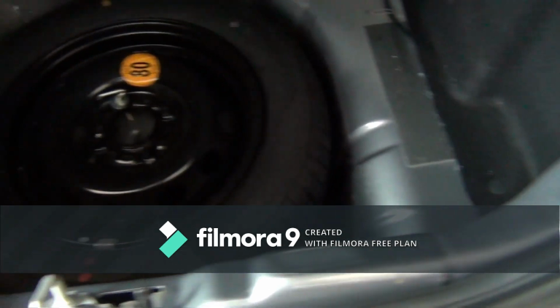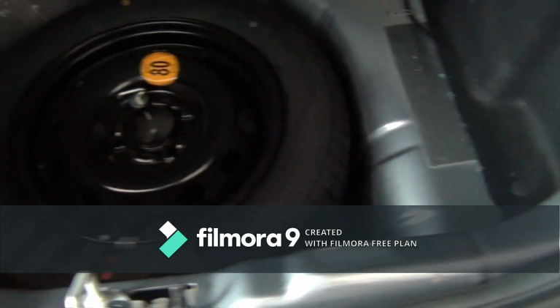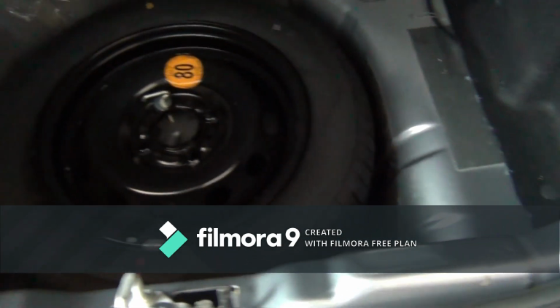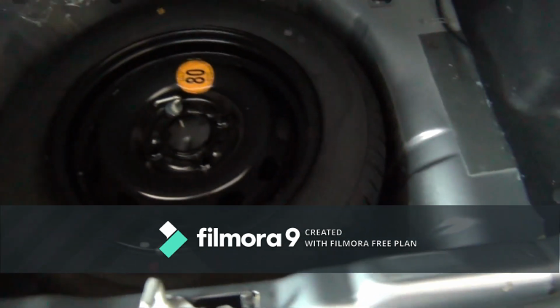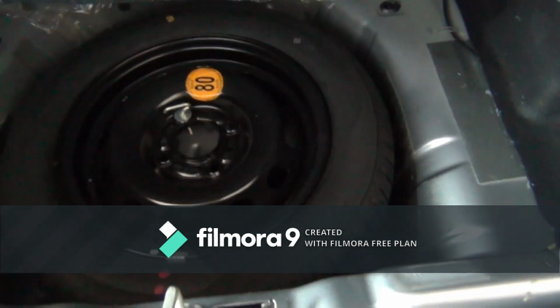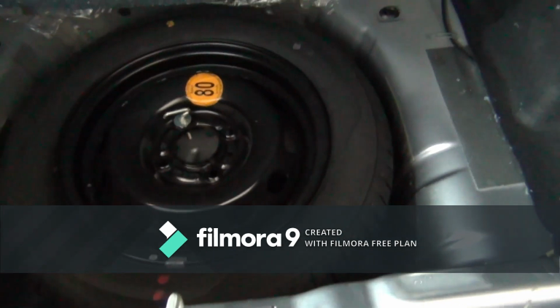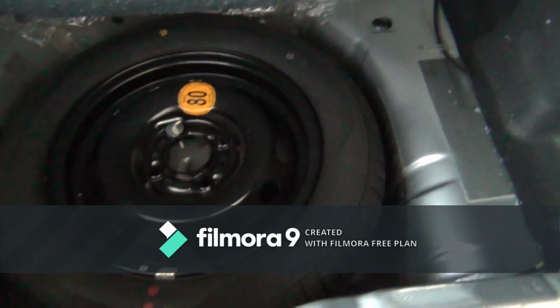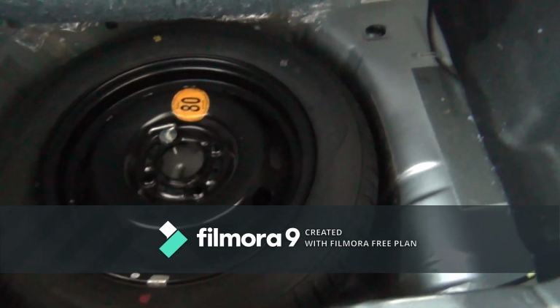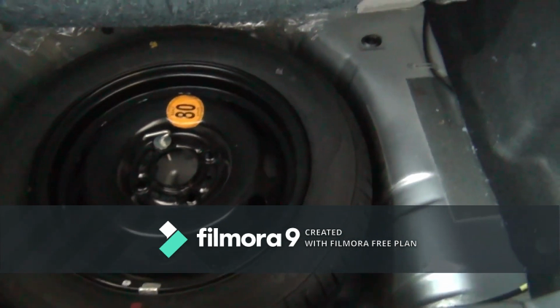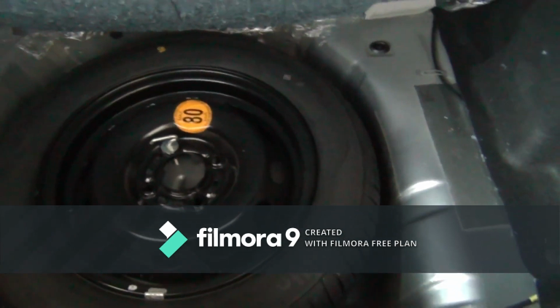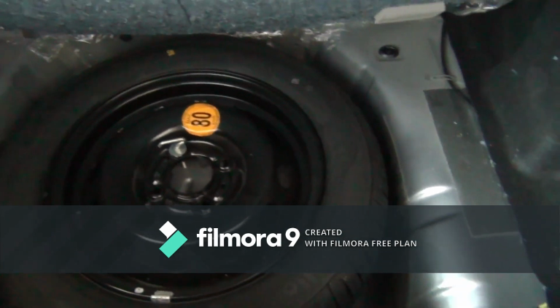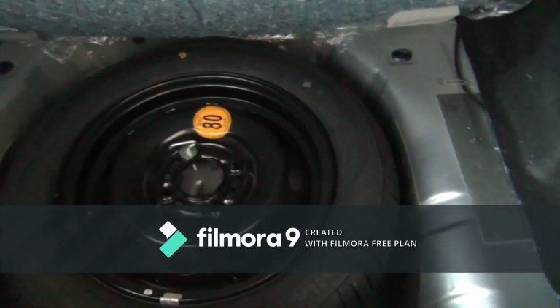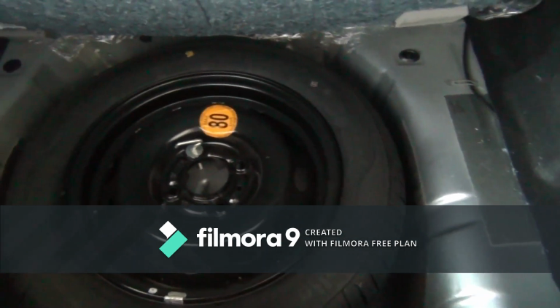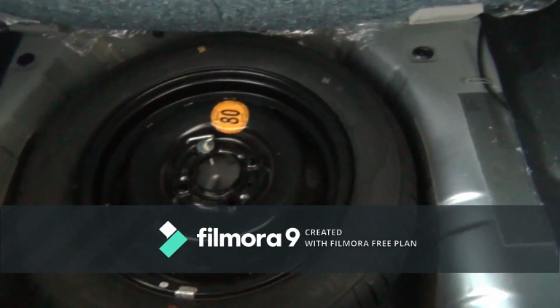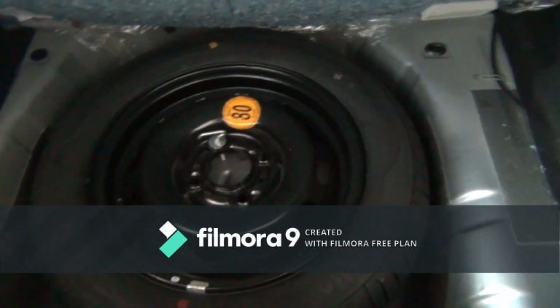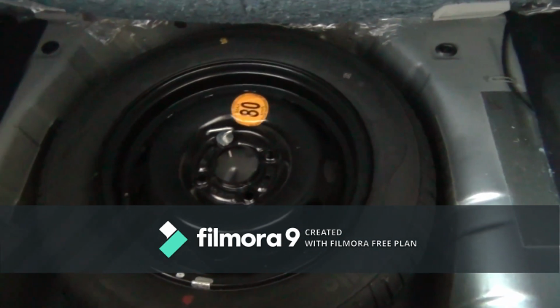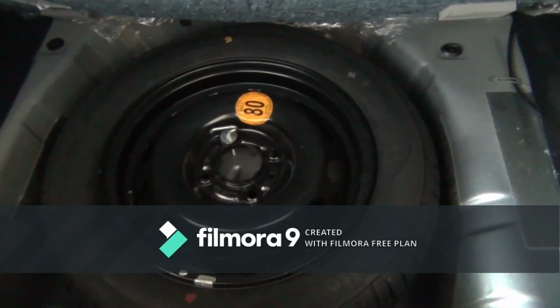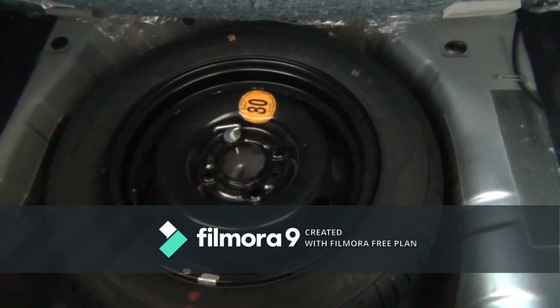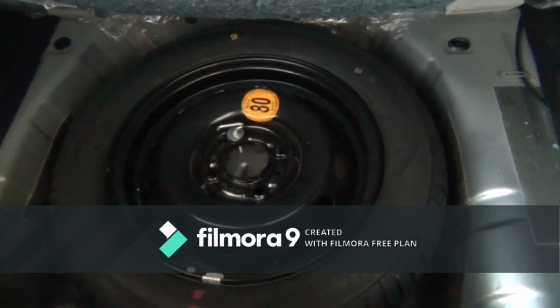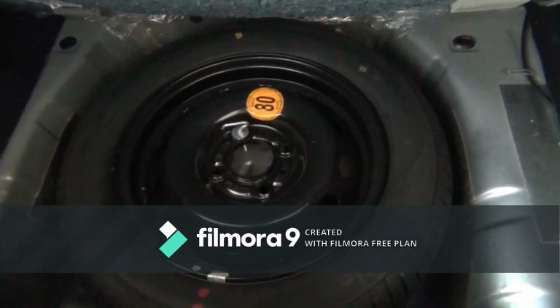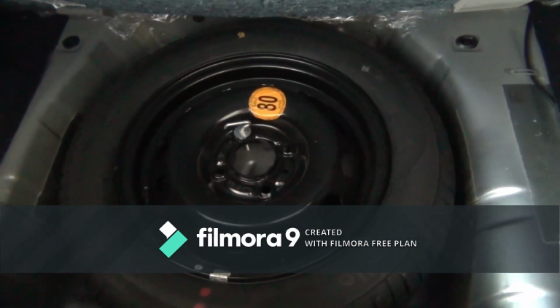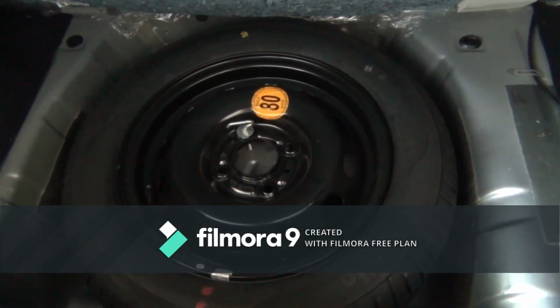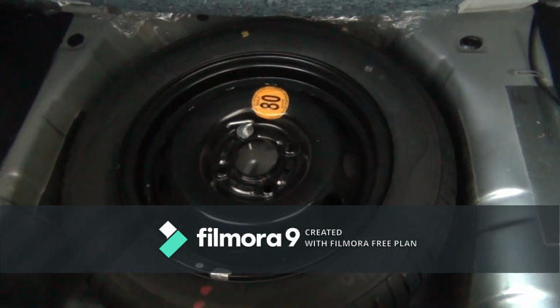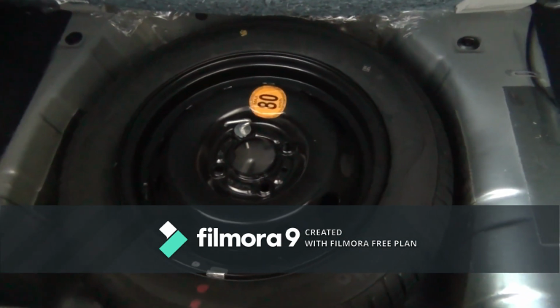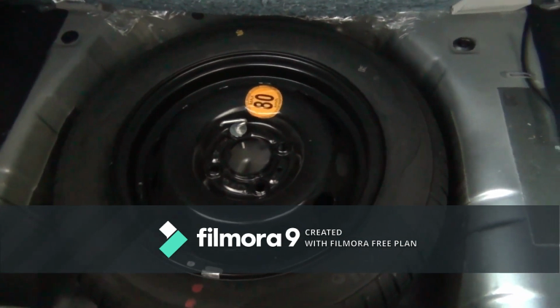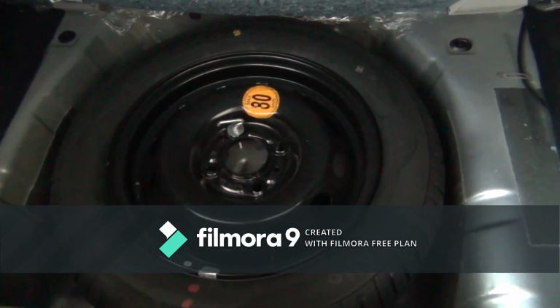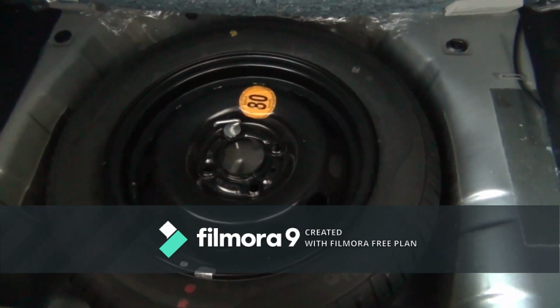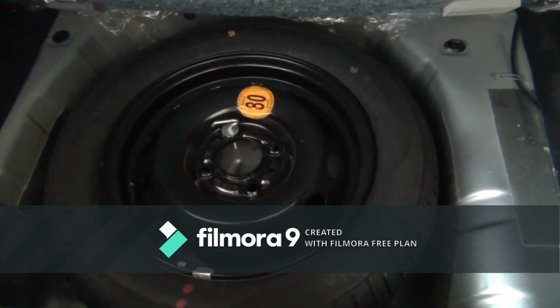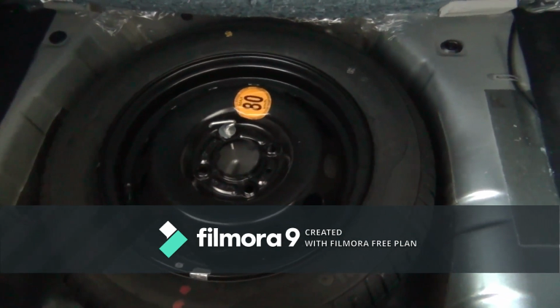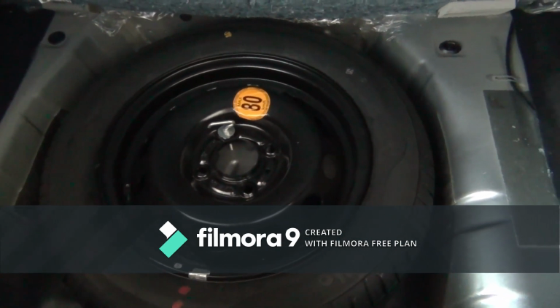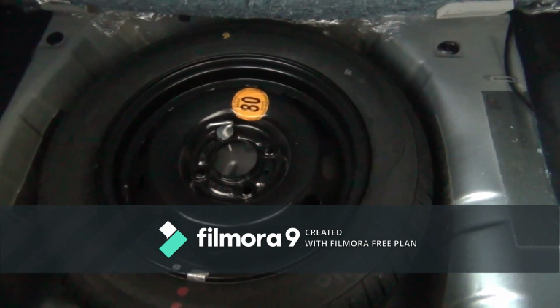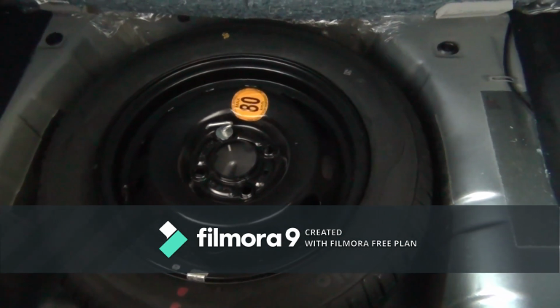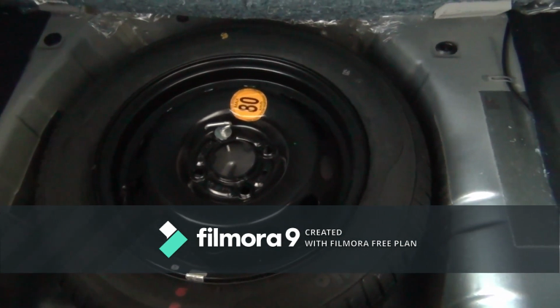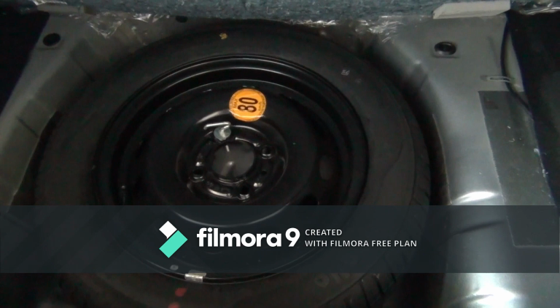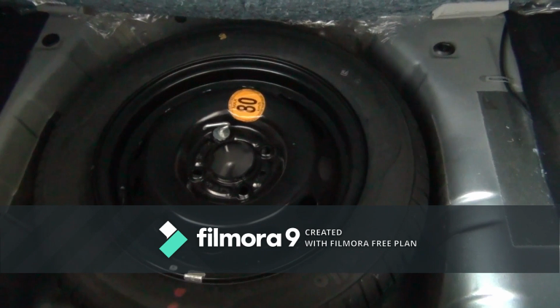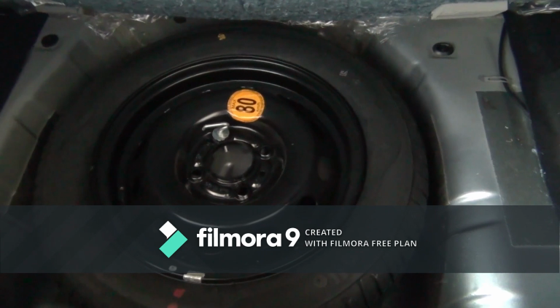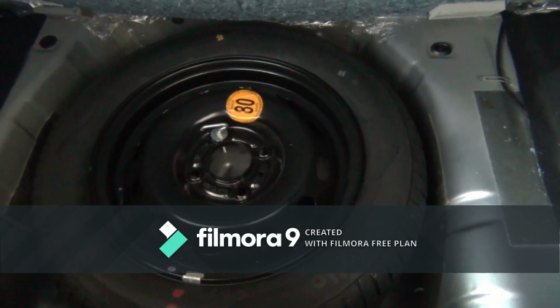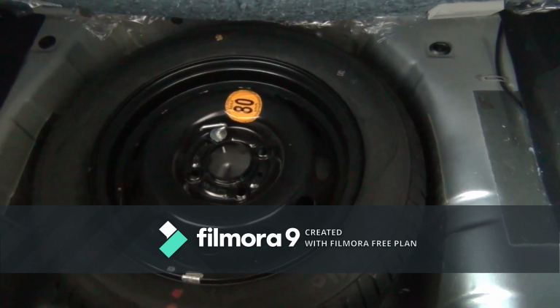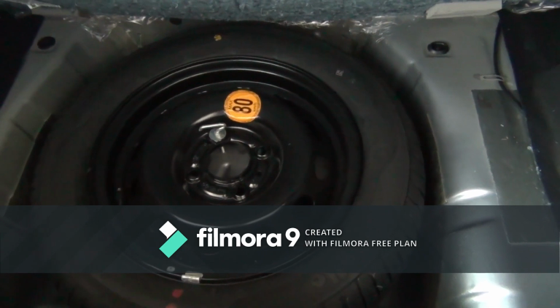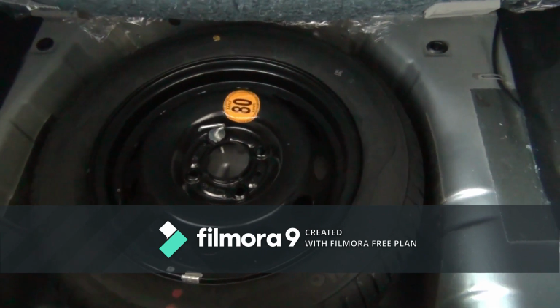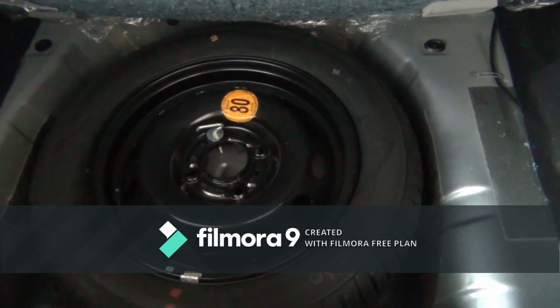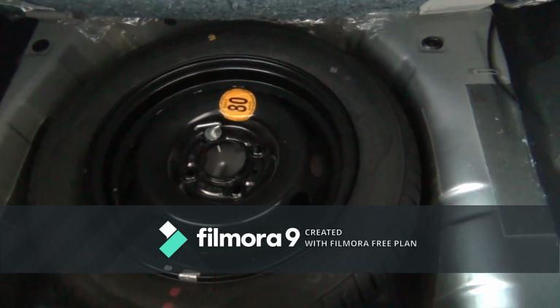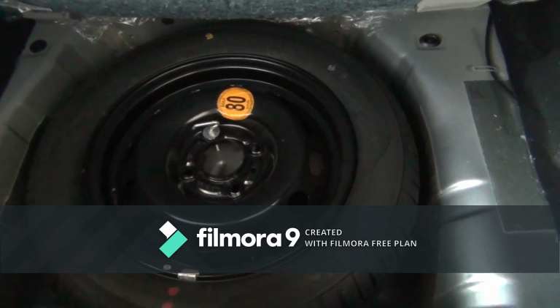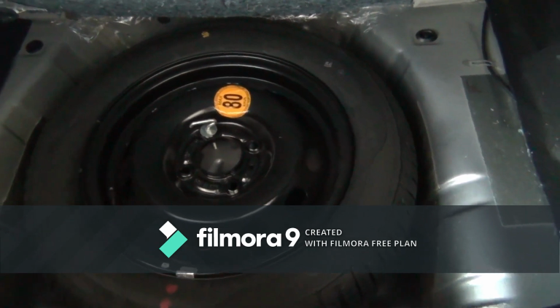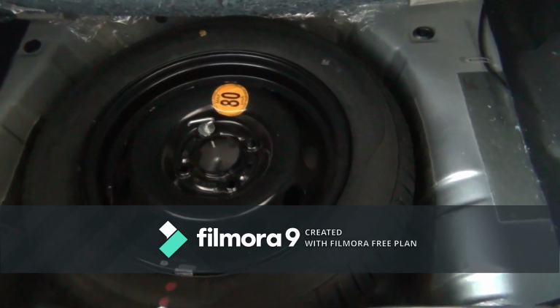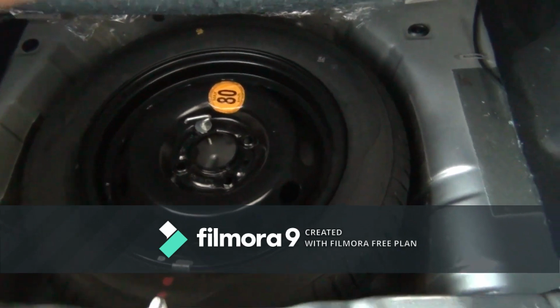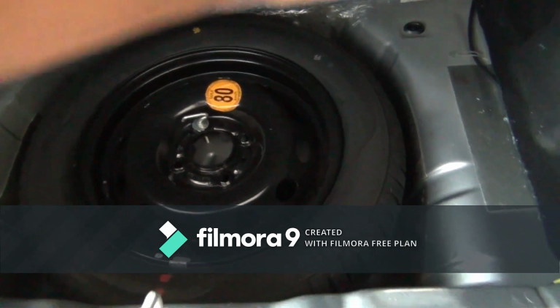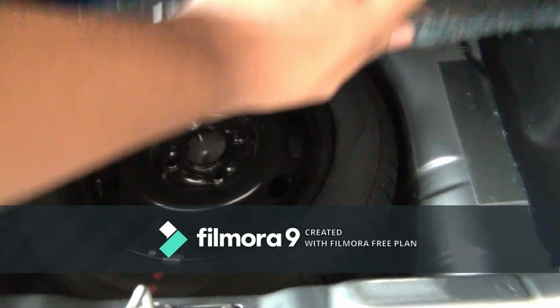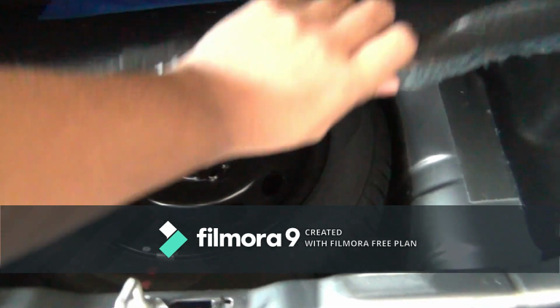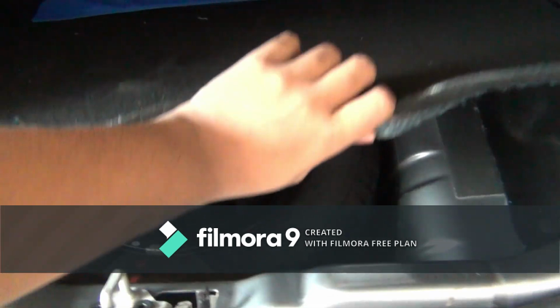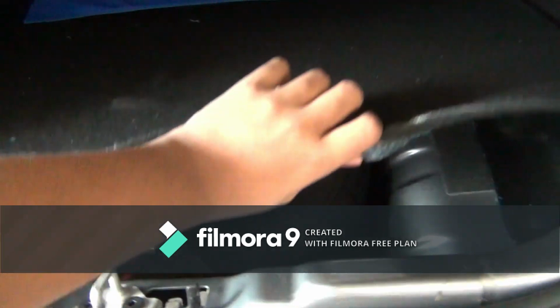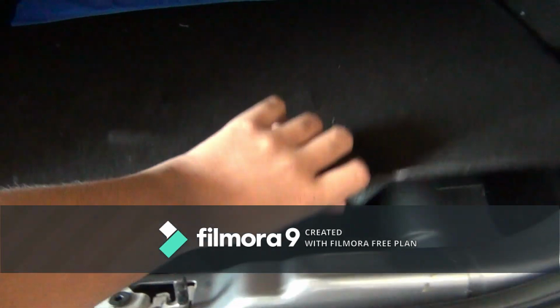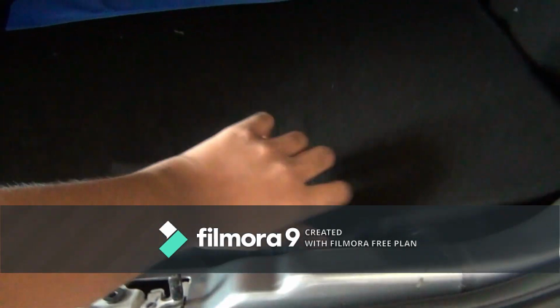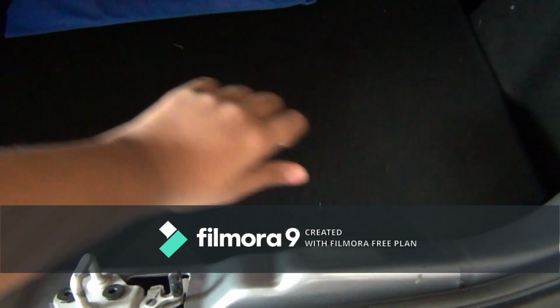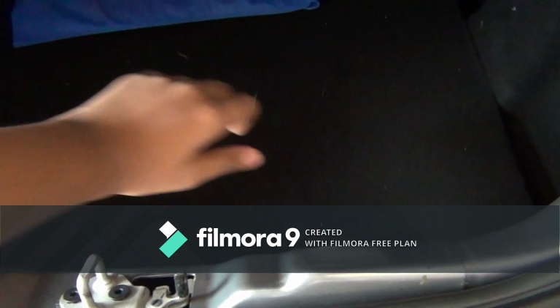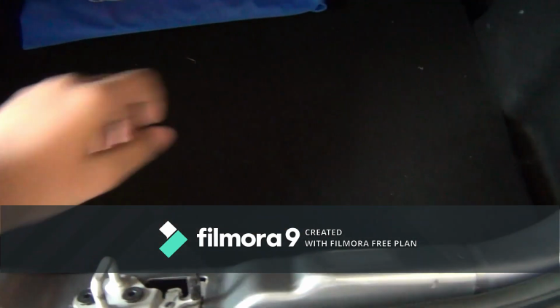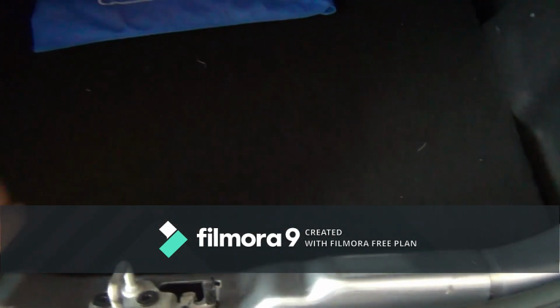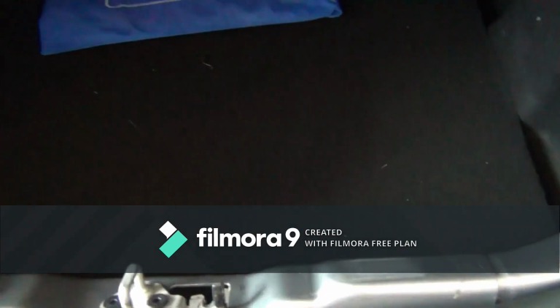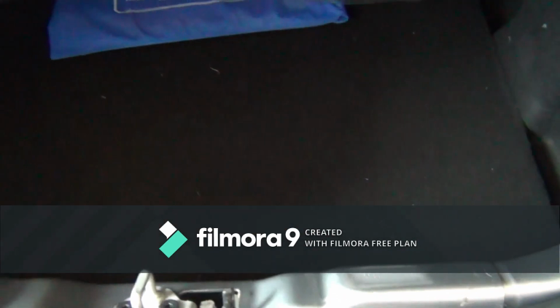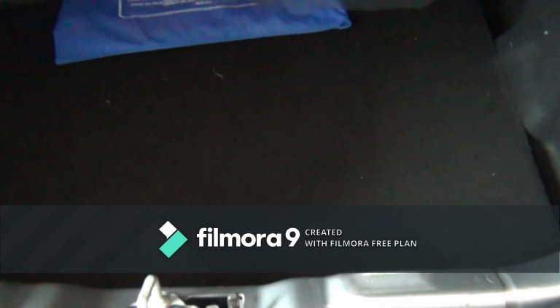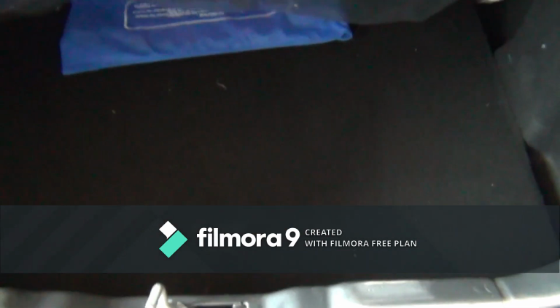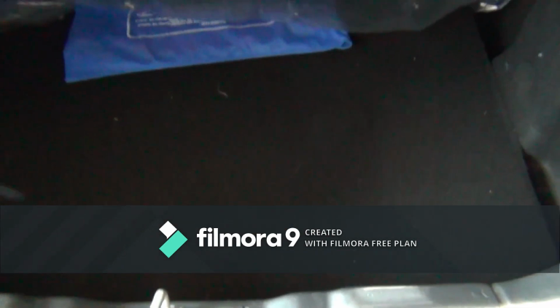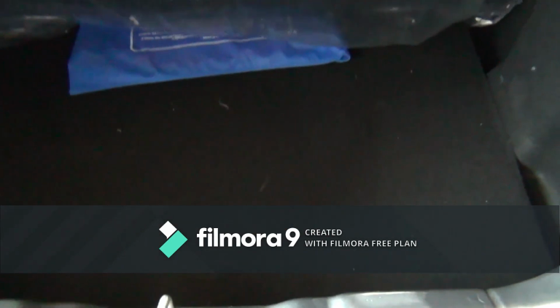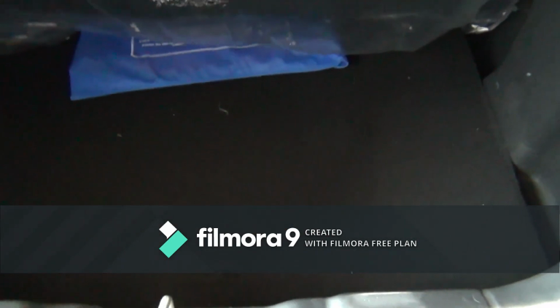This is the spare wheel, and it is noted that it is limited to a maximum speed of 80 km per hour.